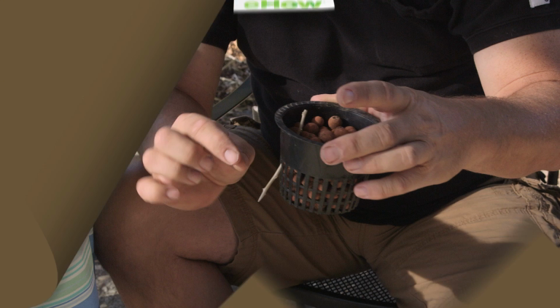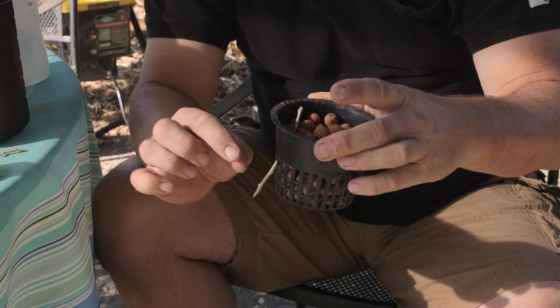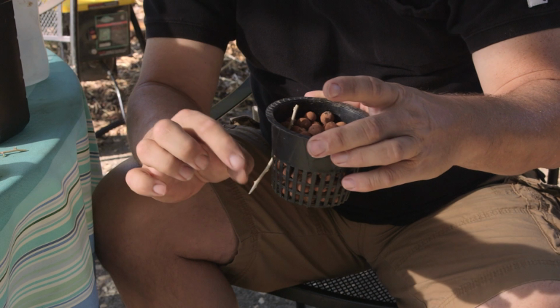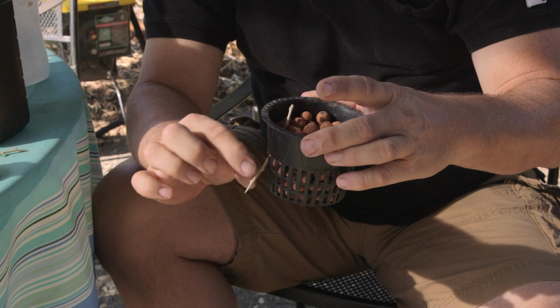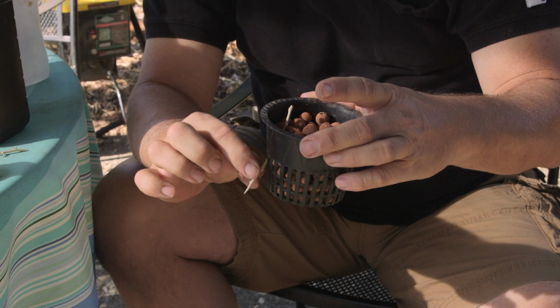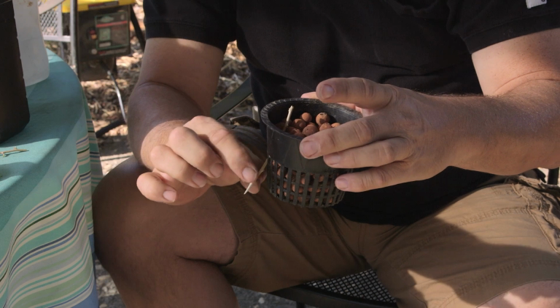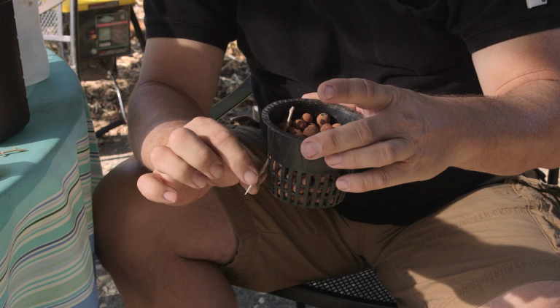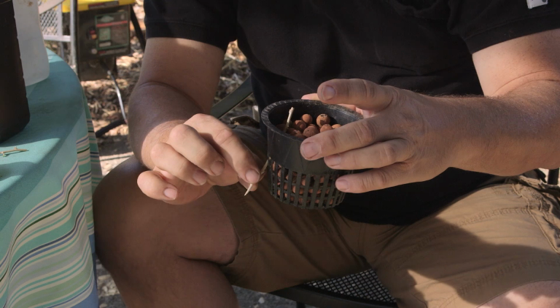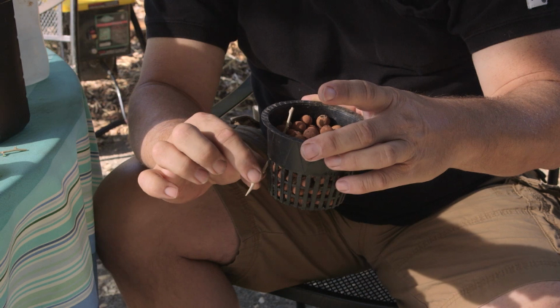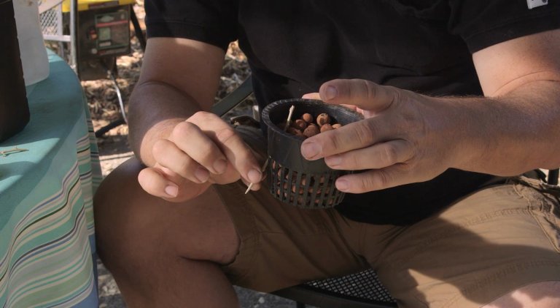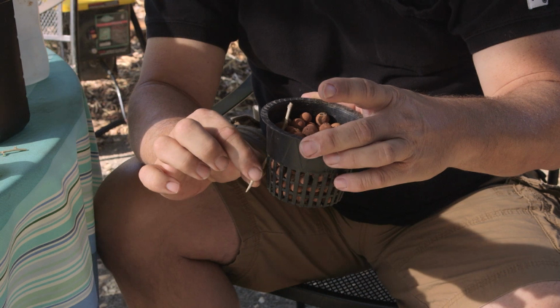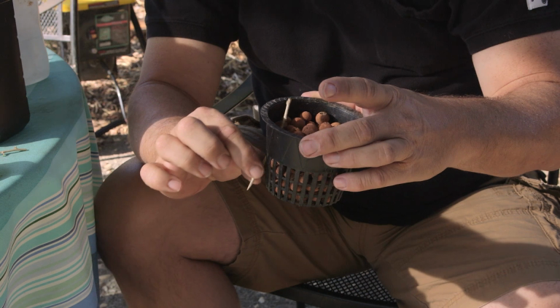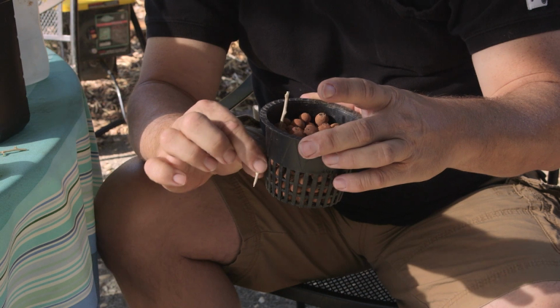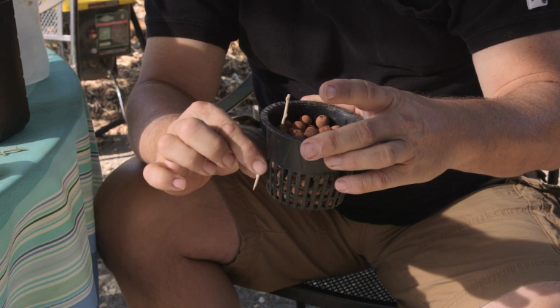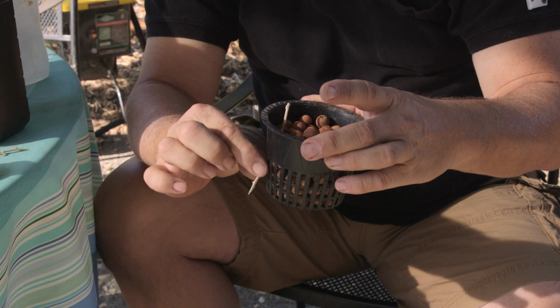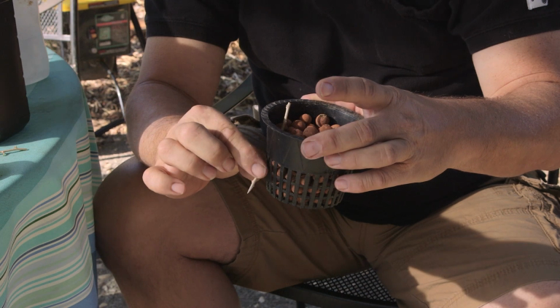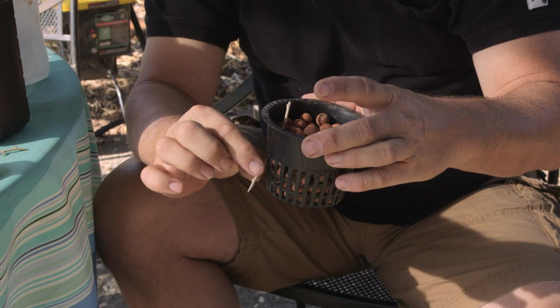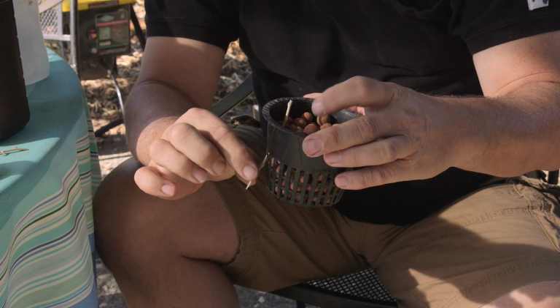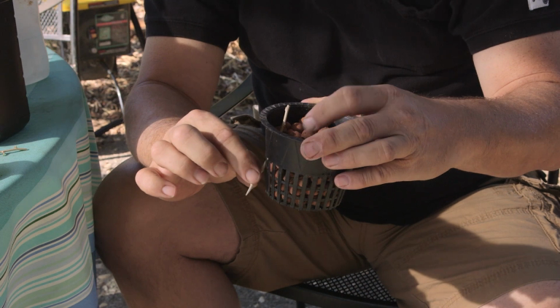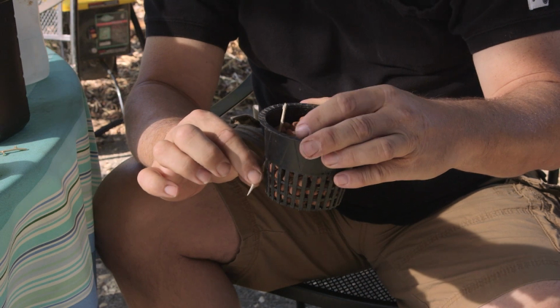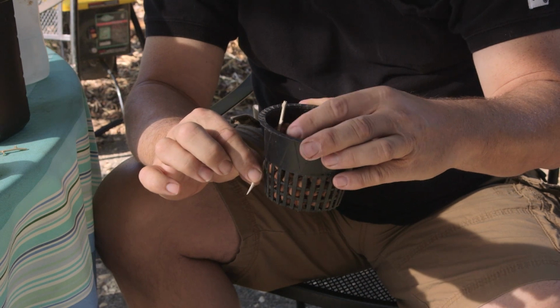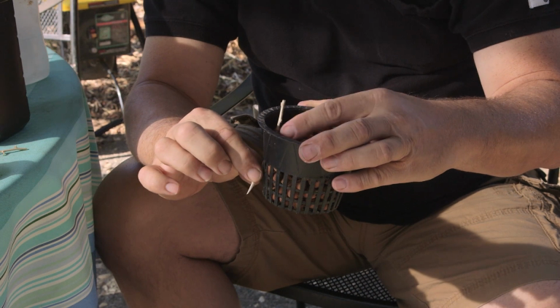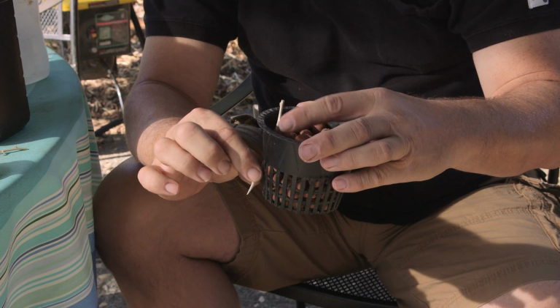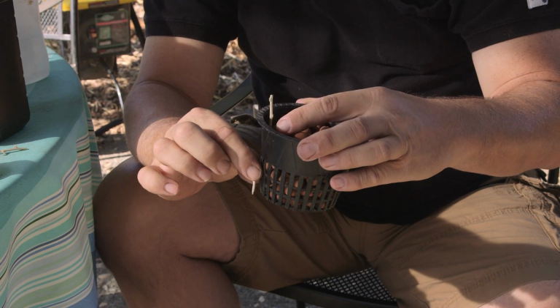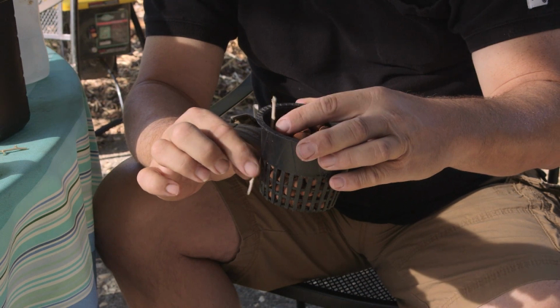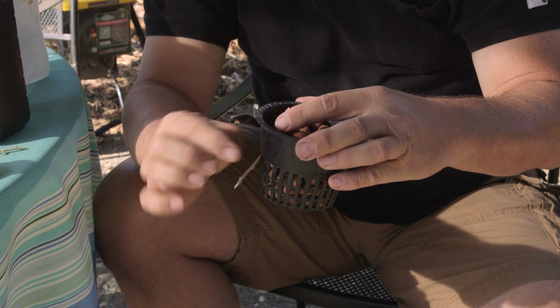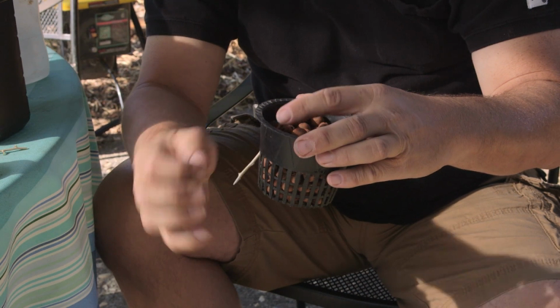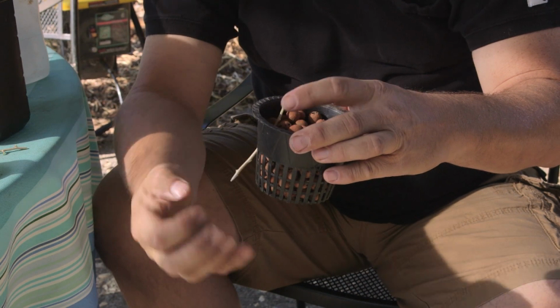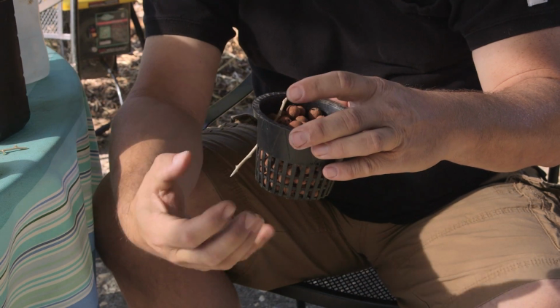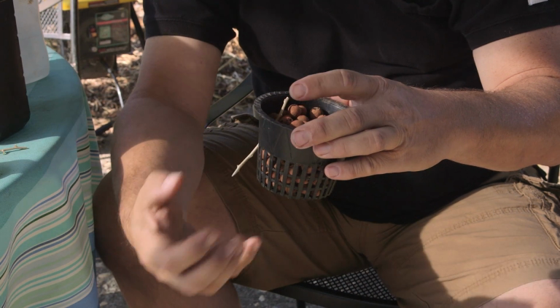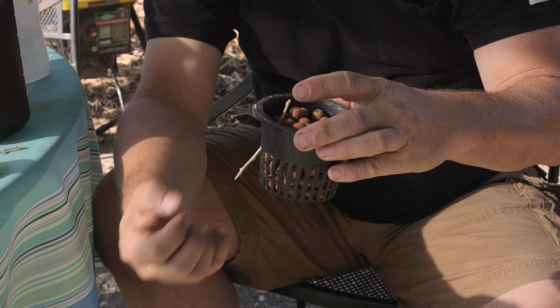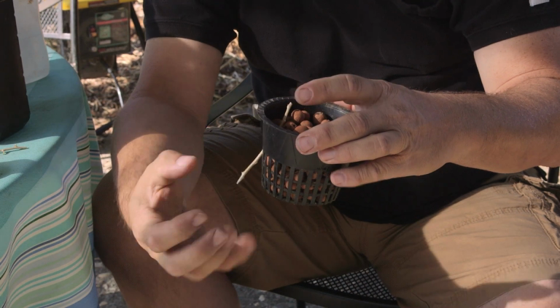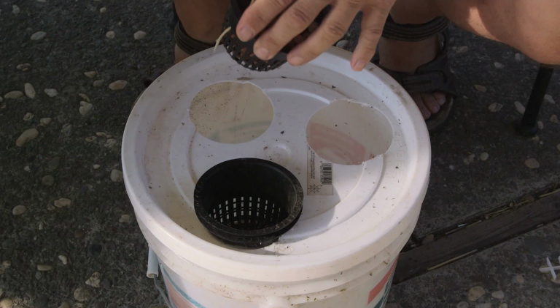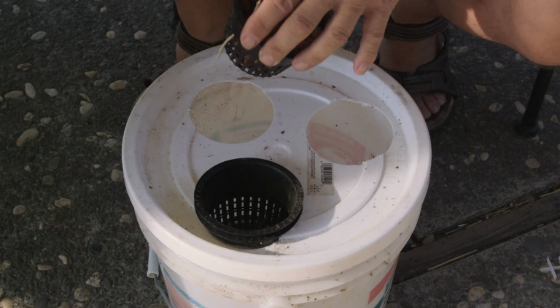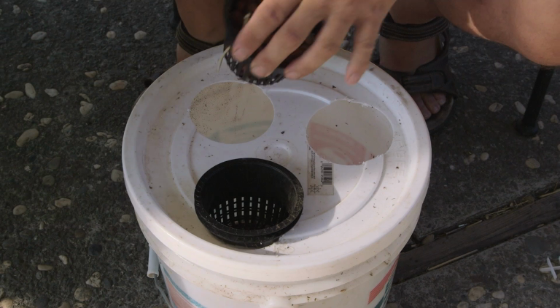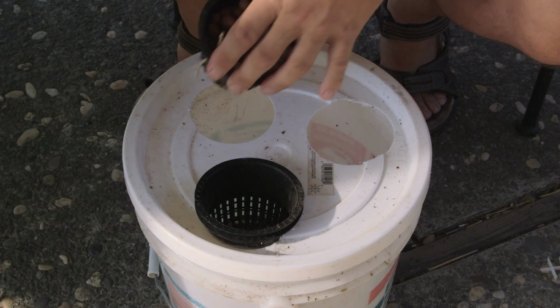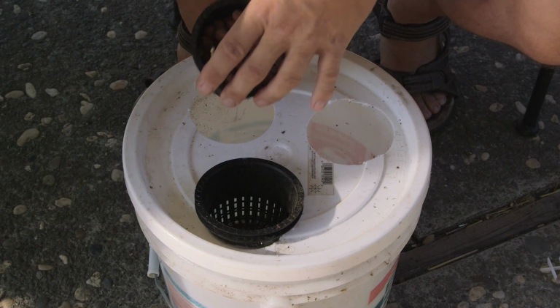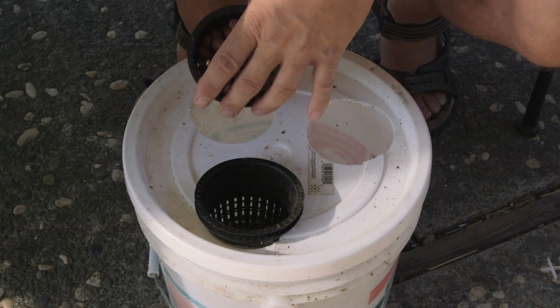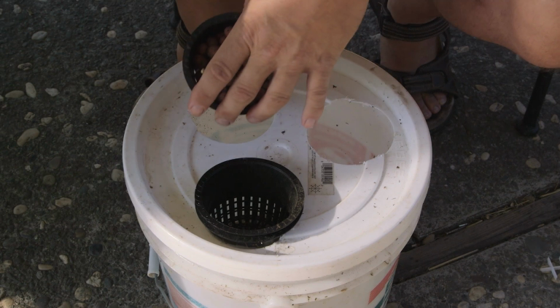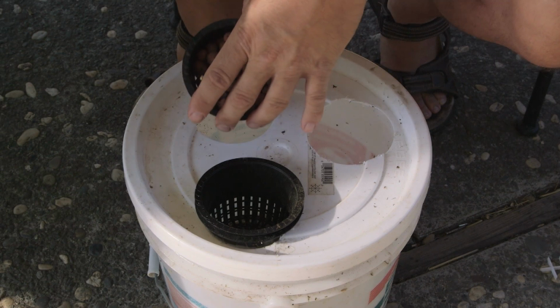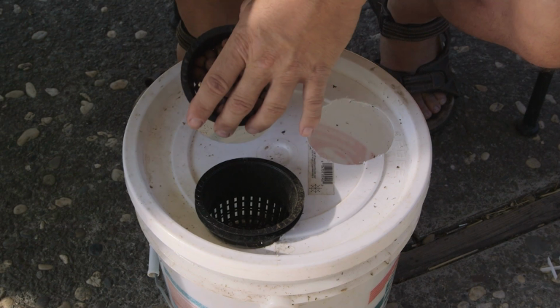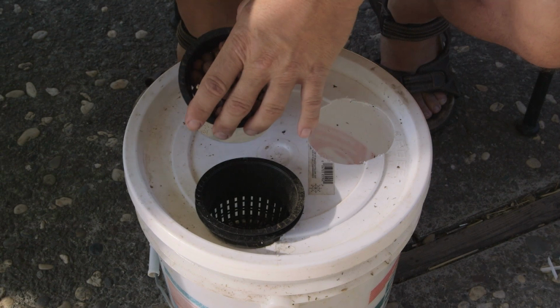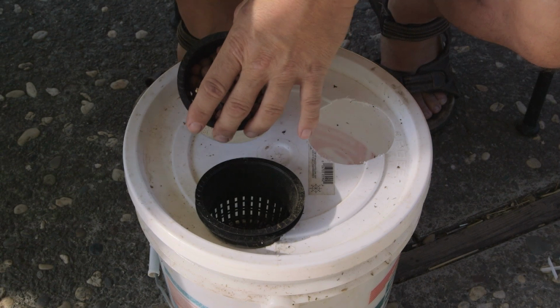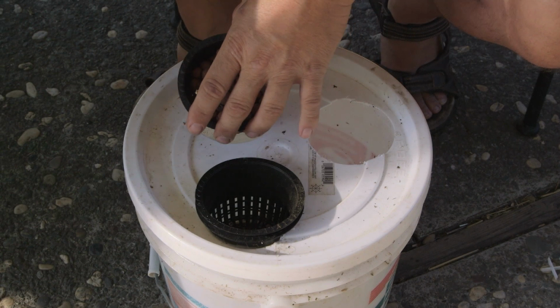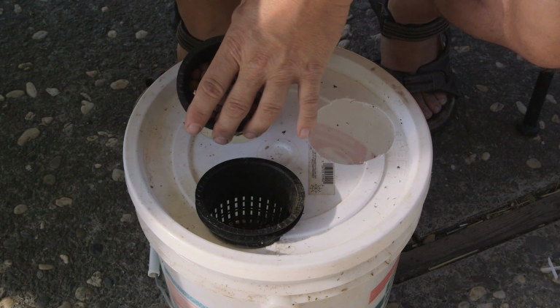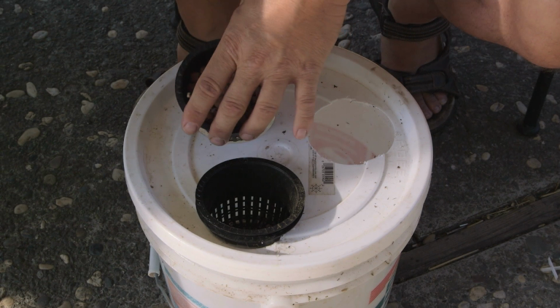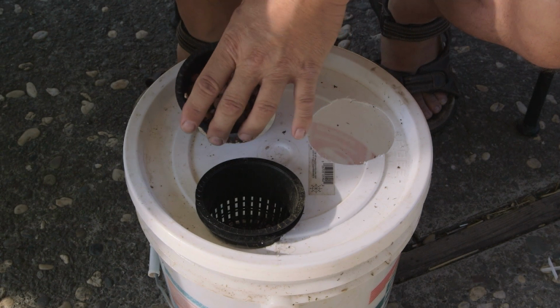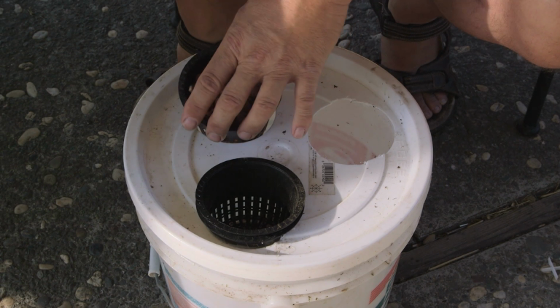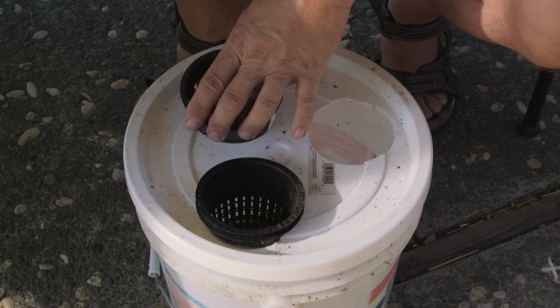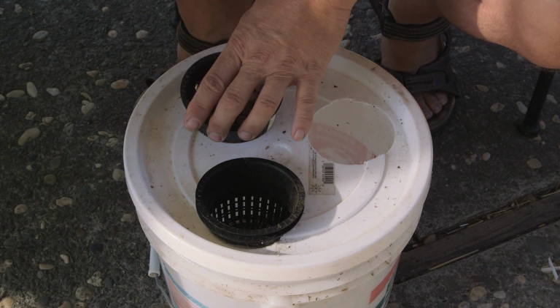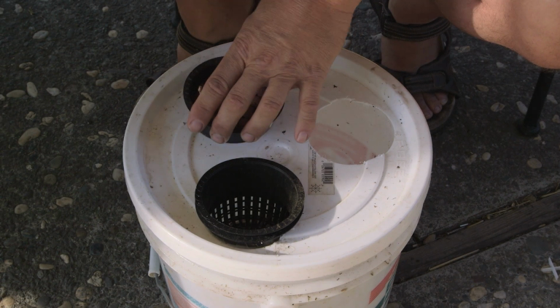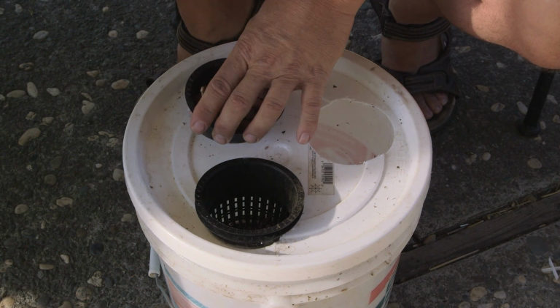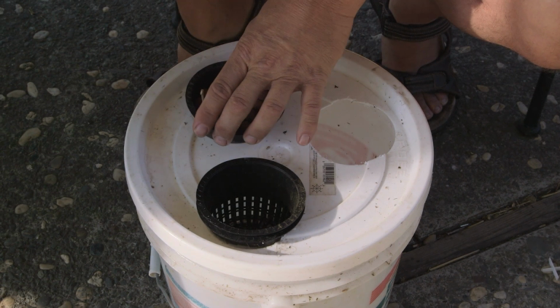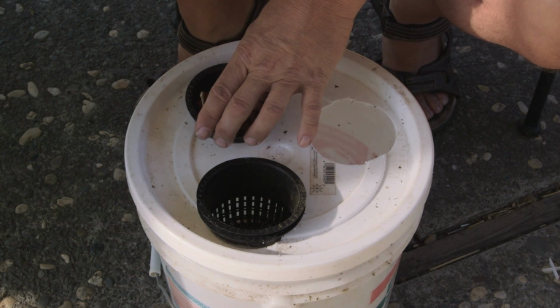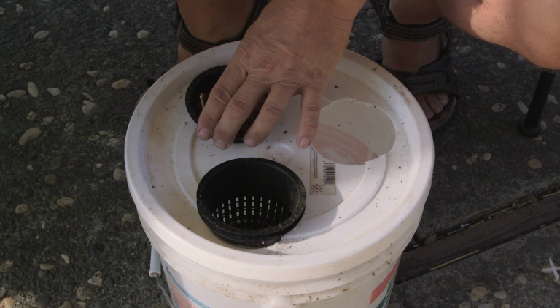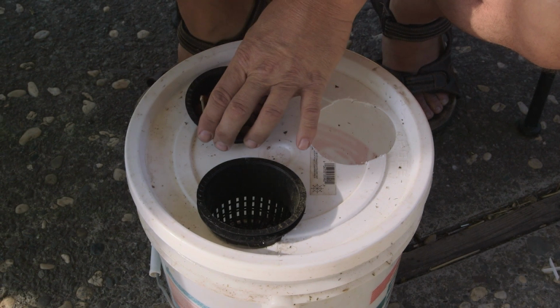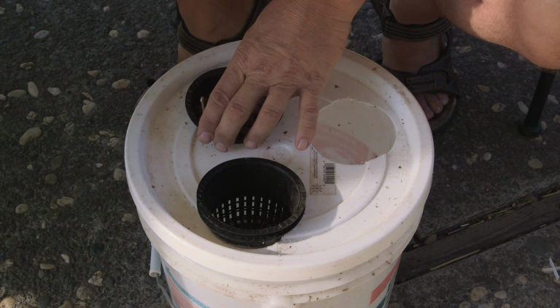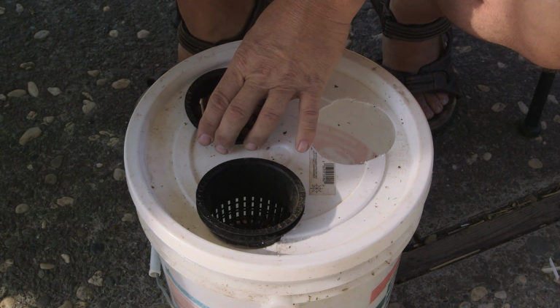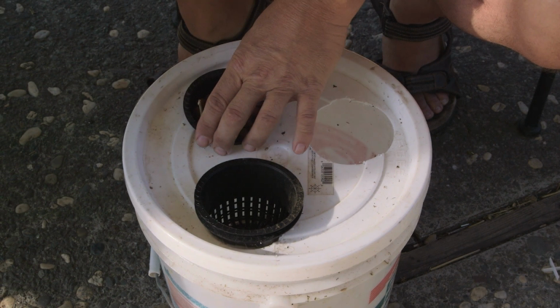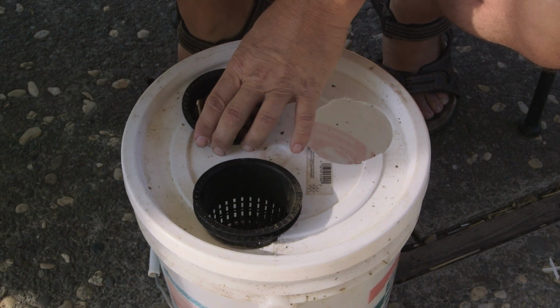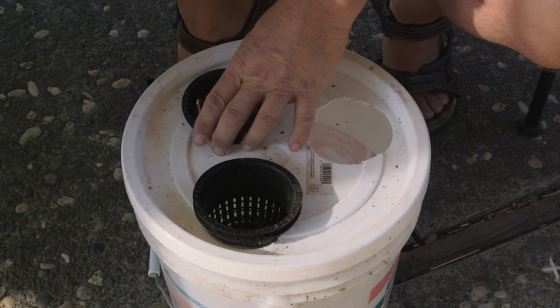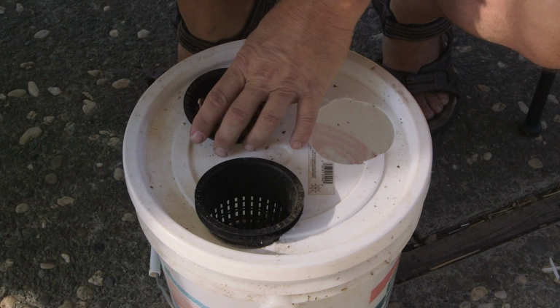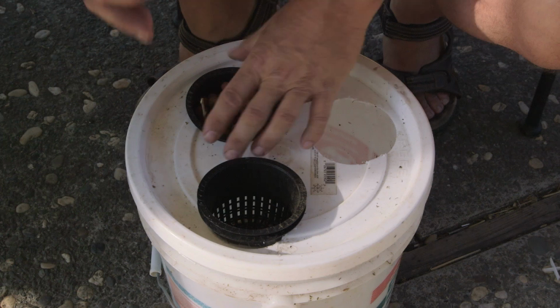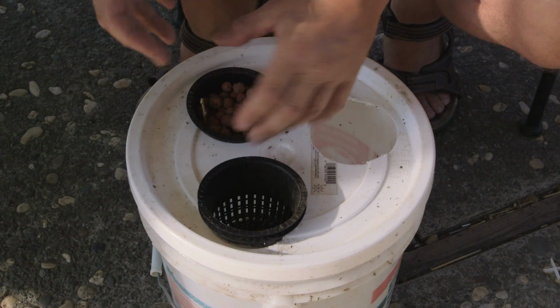Hi, I'm Paul Holofko. Today we're going to show how to propagate blueberry plants from cuttings aeroponically.